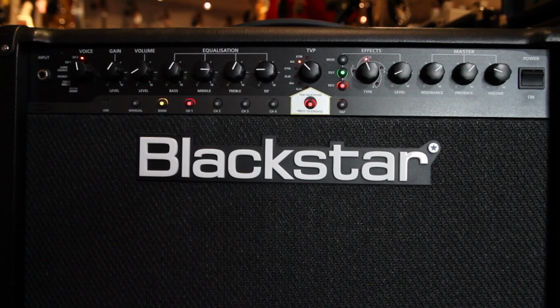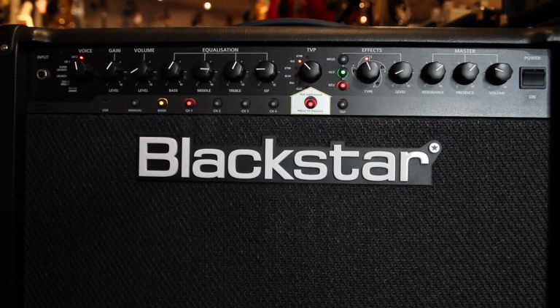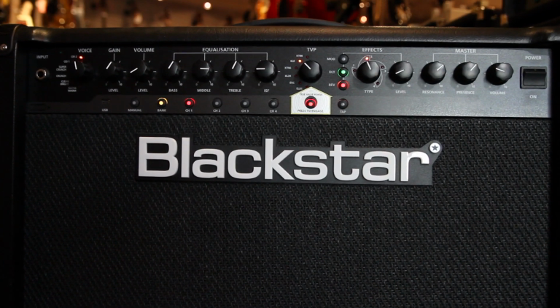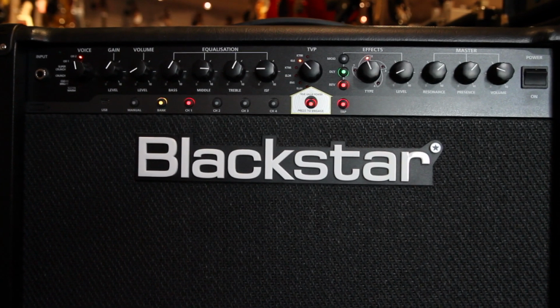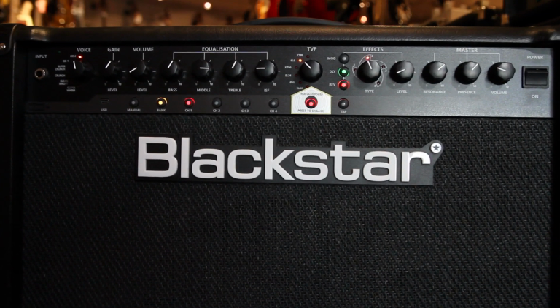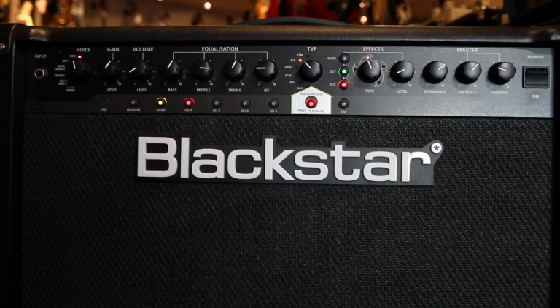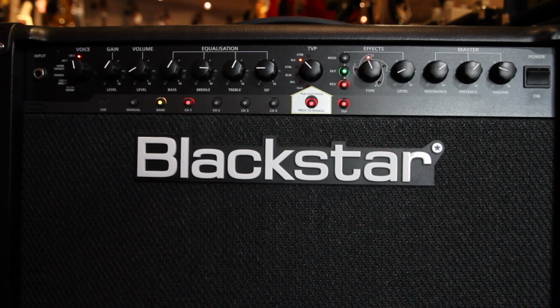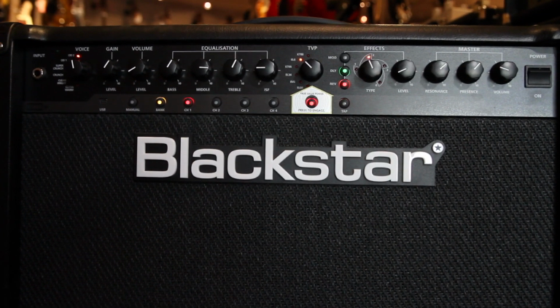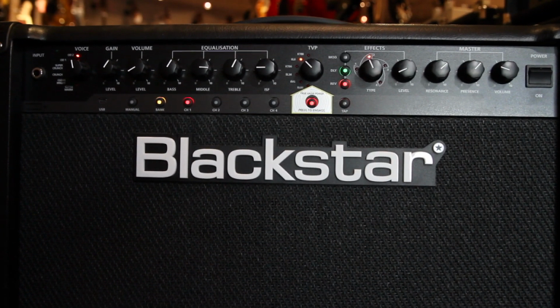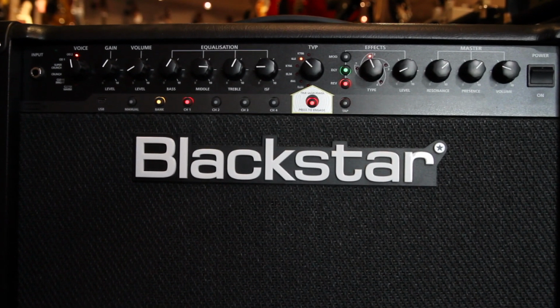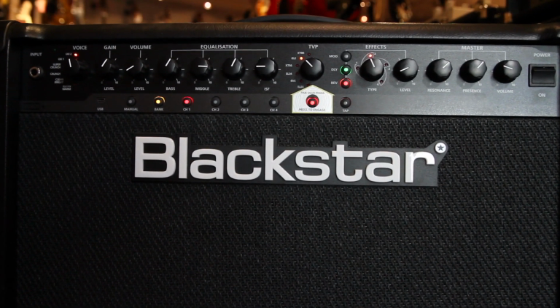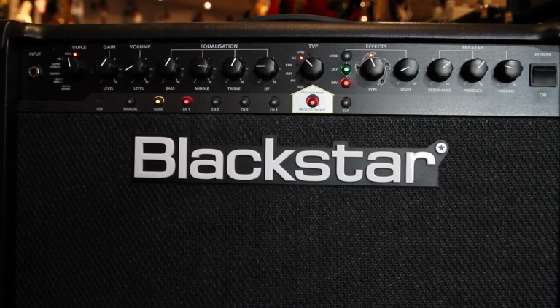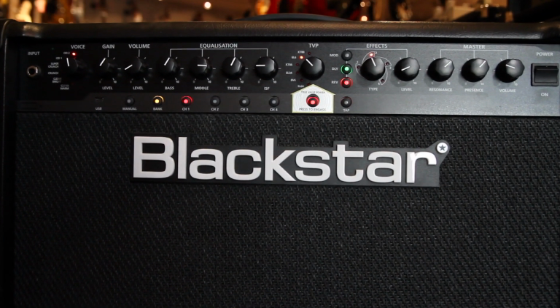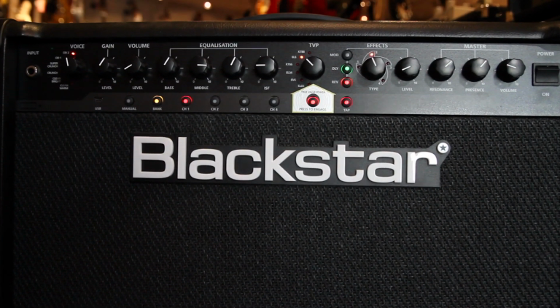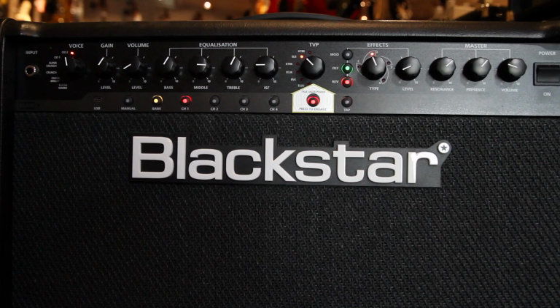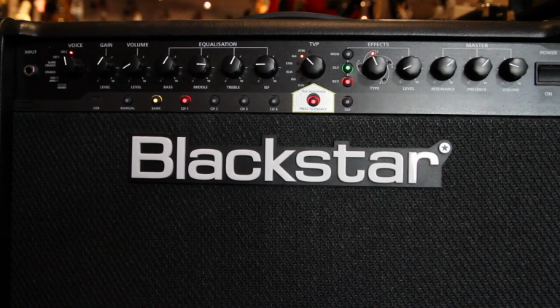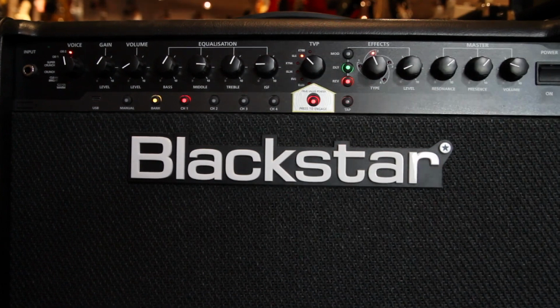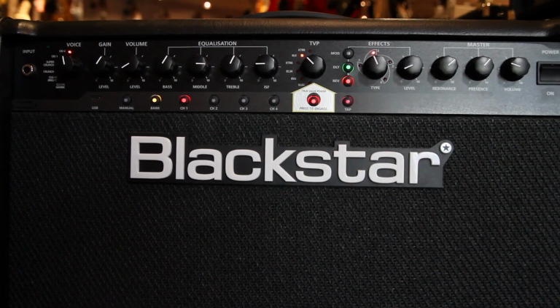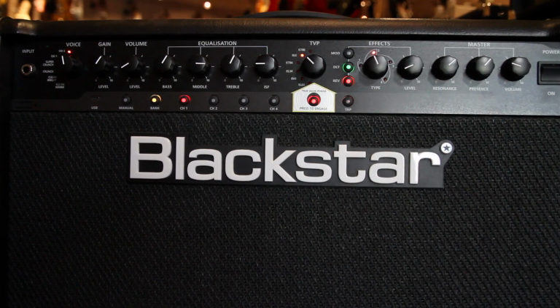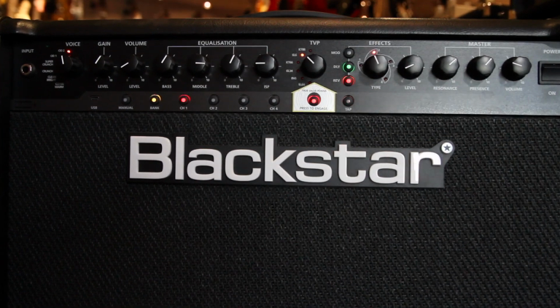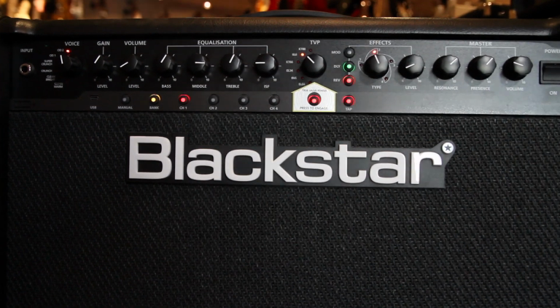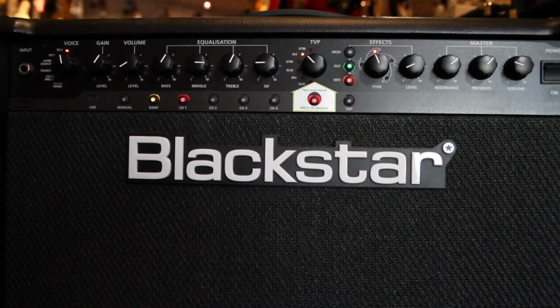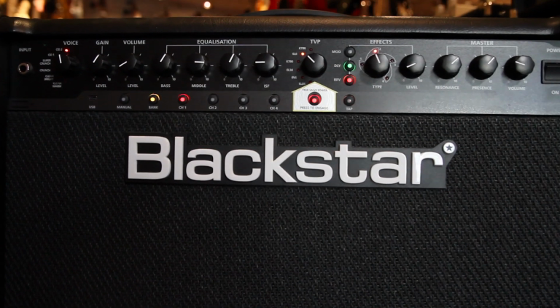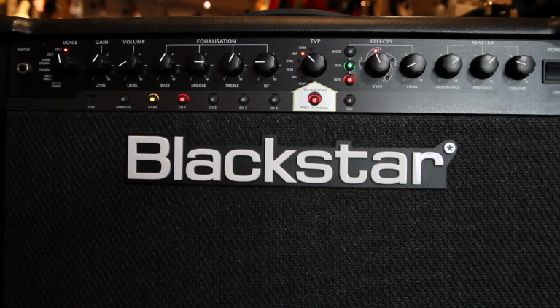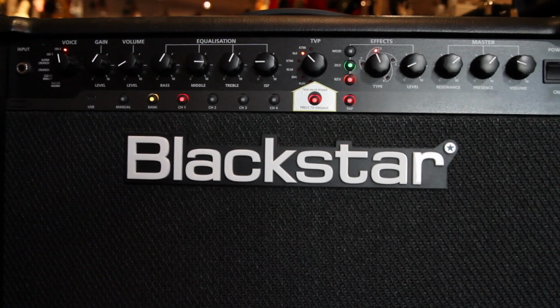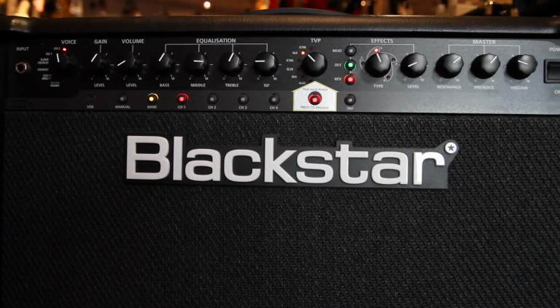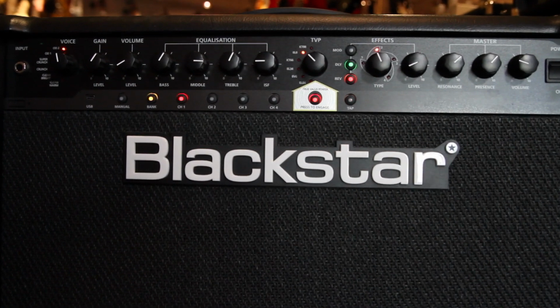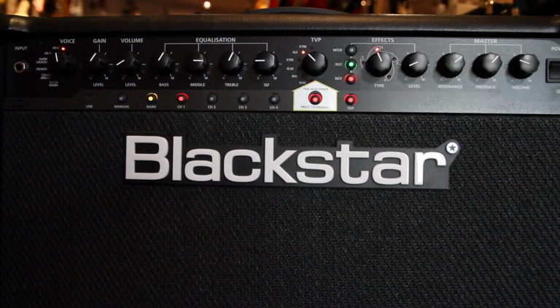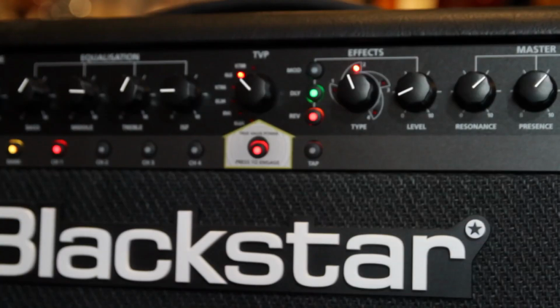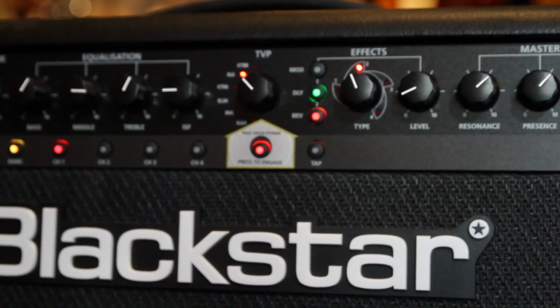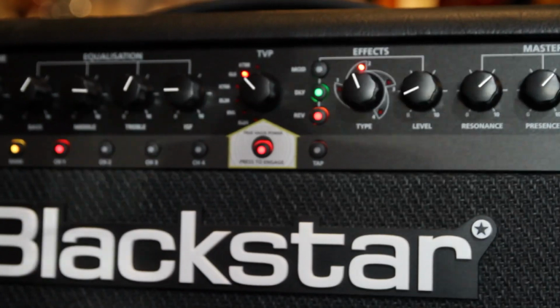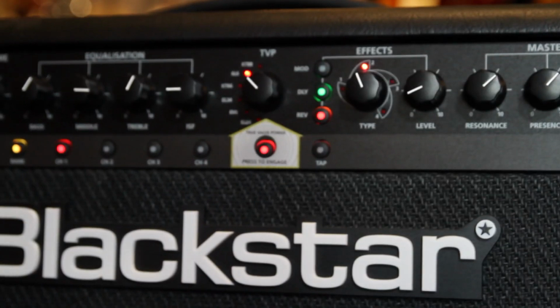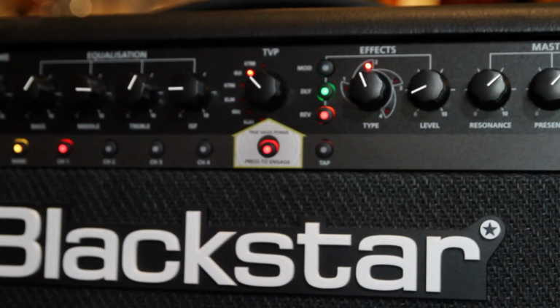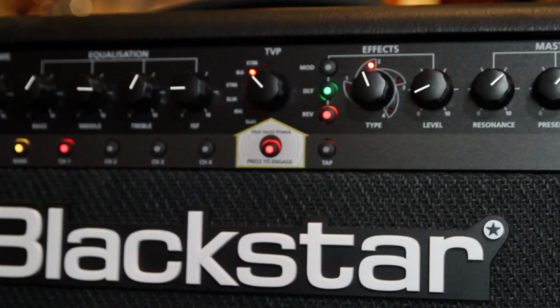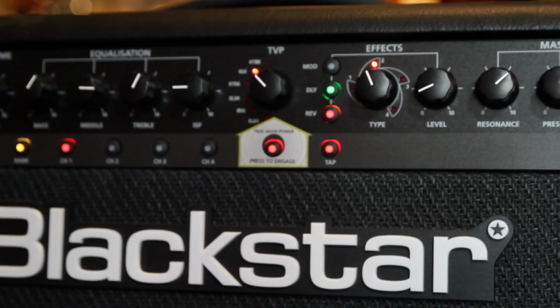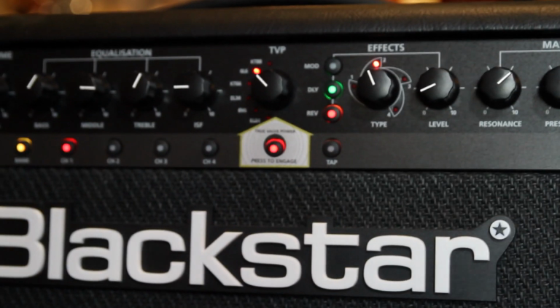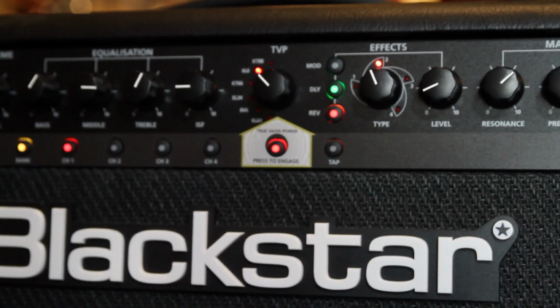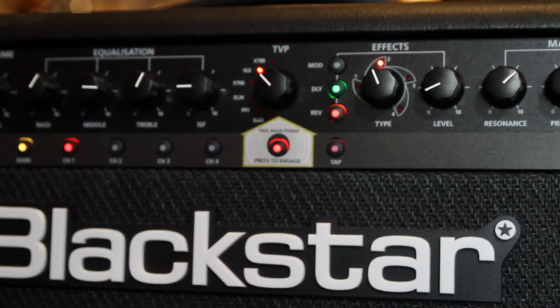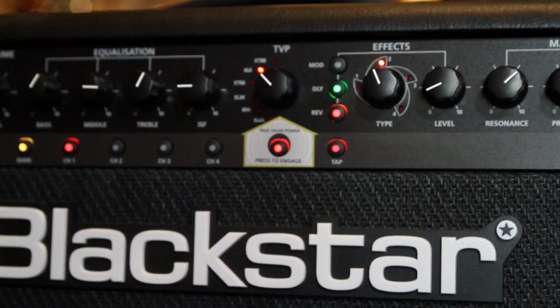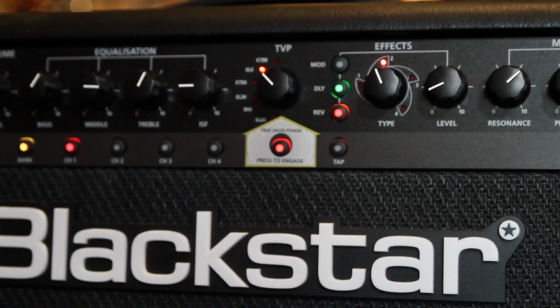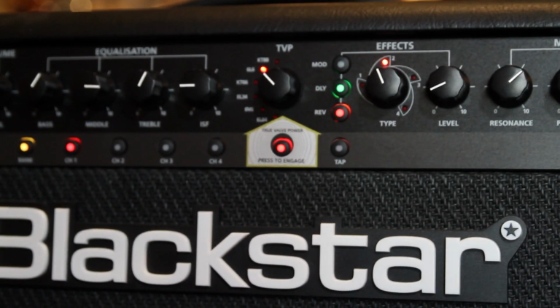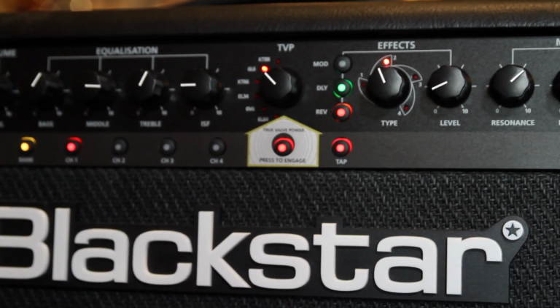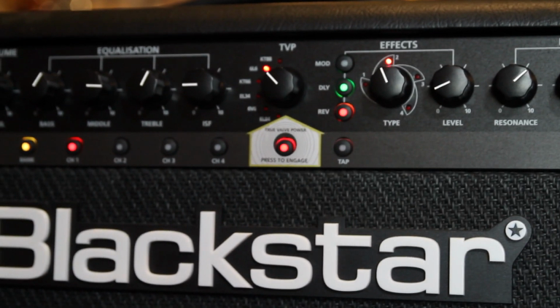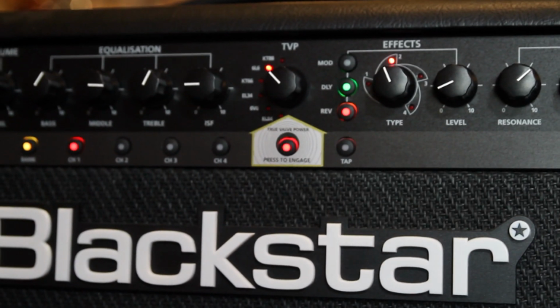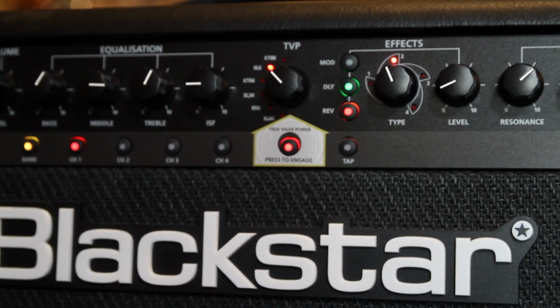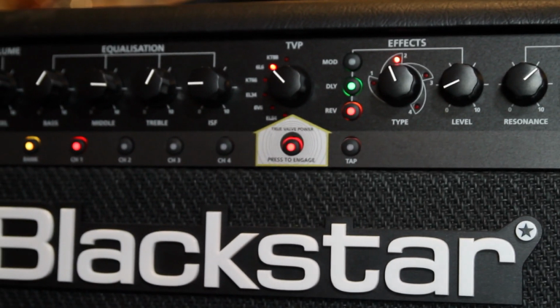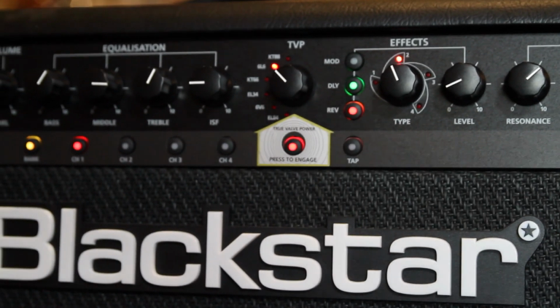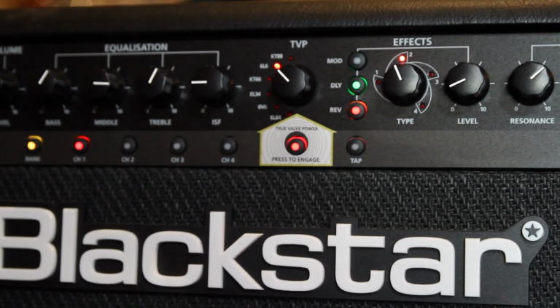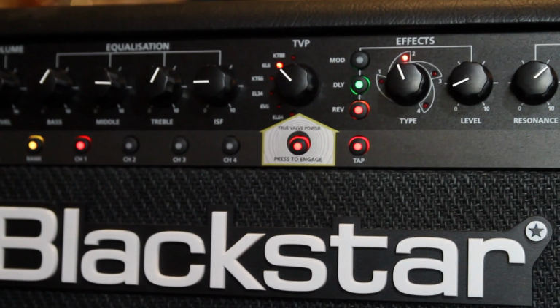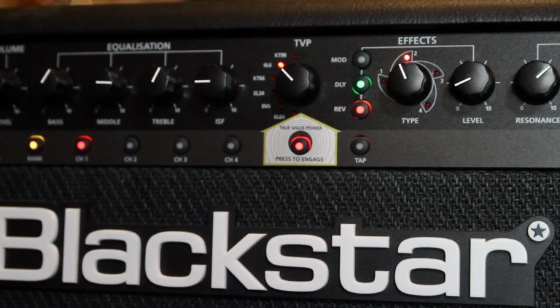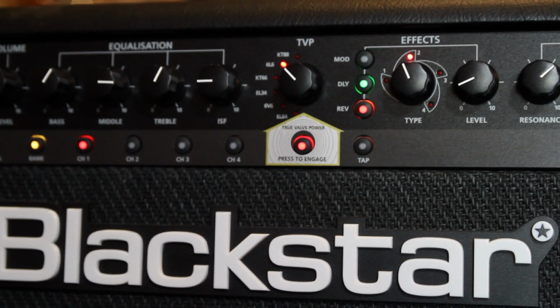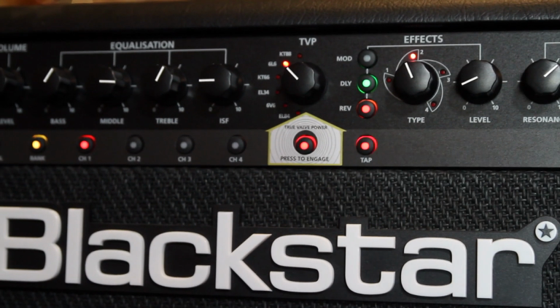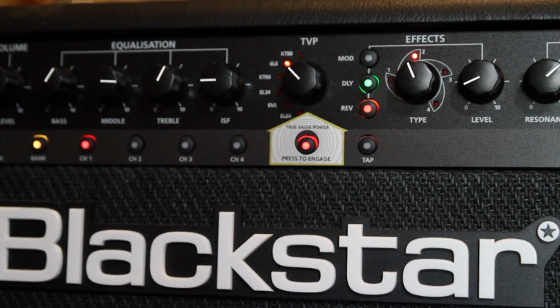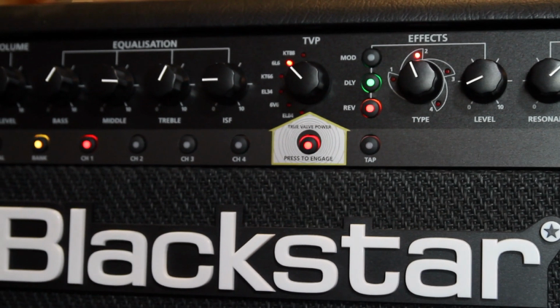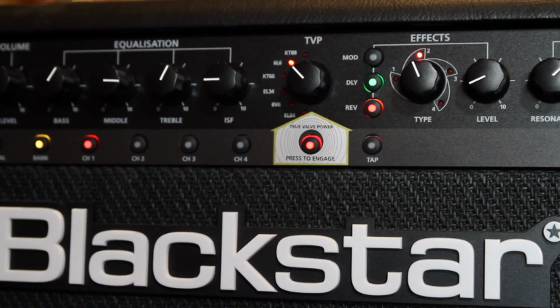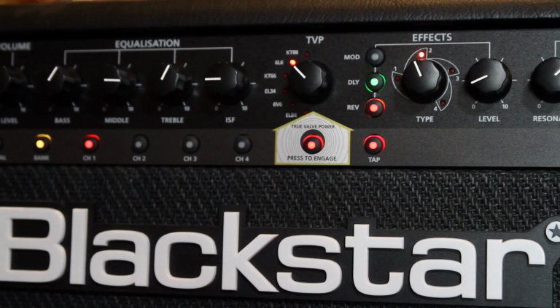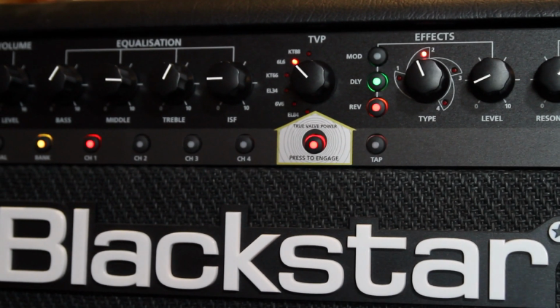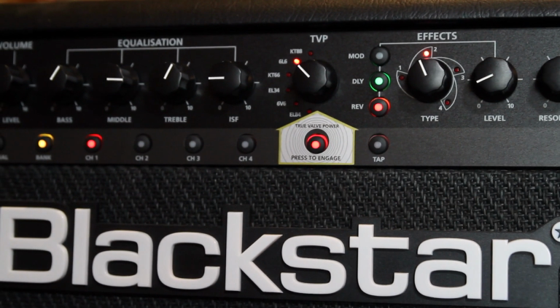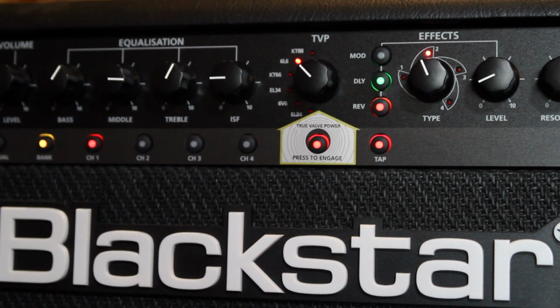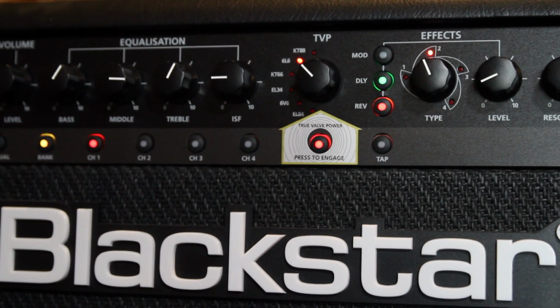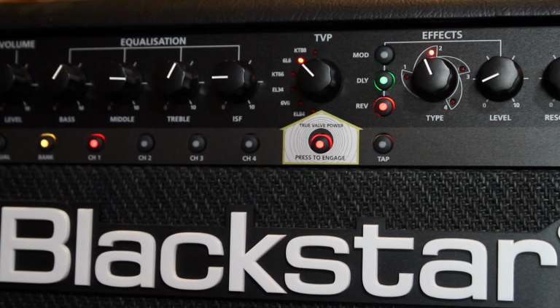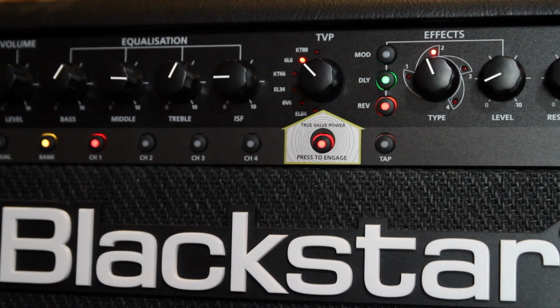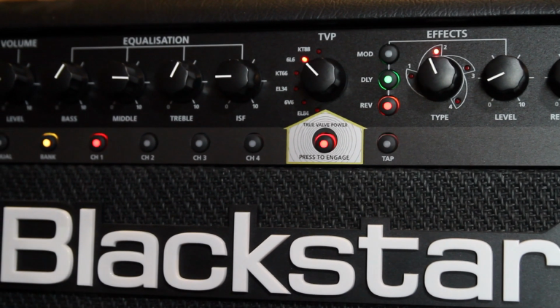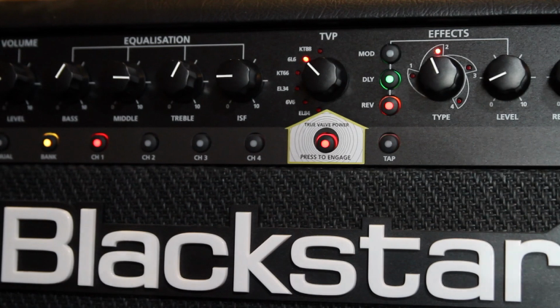You can save four different presets on the face of the amp to make it easier to get the tones you want. It also has different effects built in: delays, choruses, and reverbs.